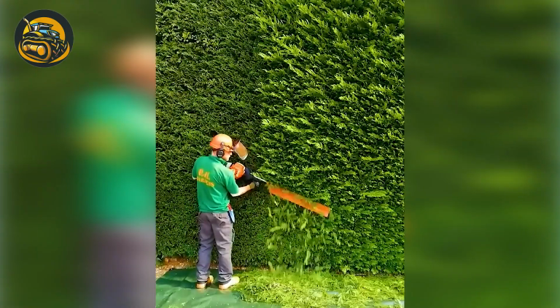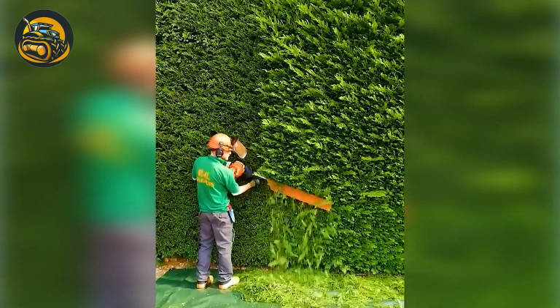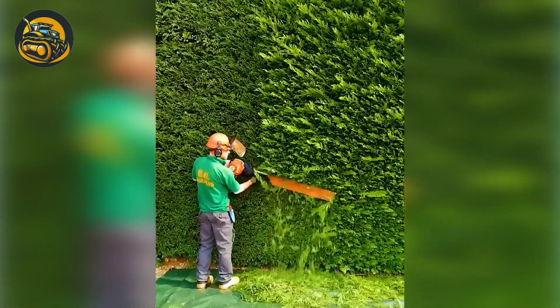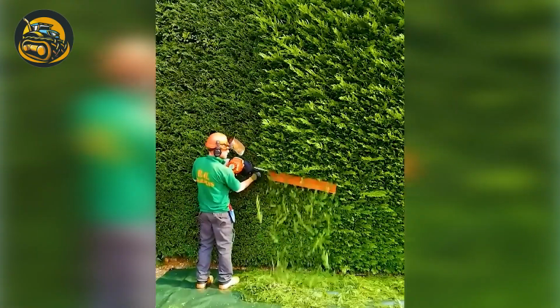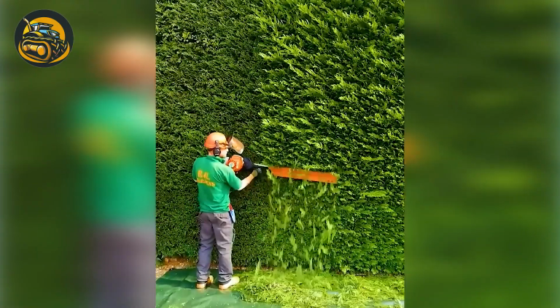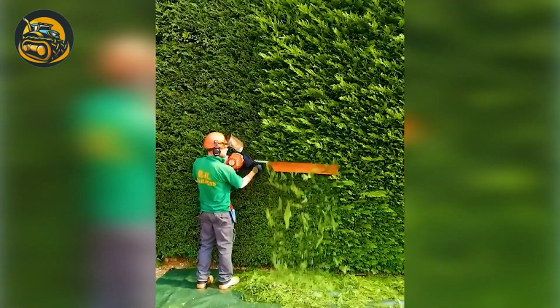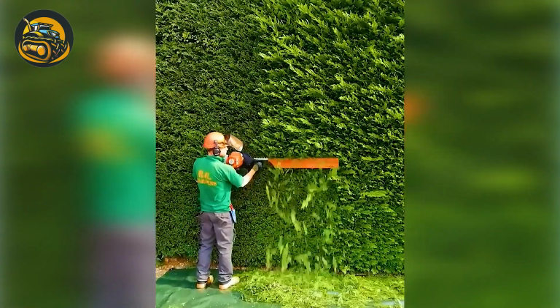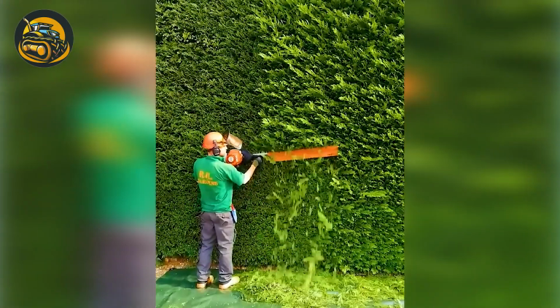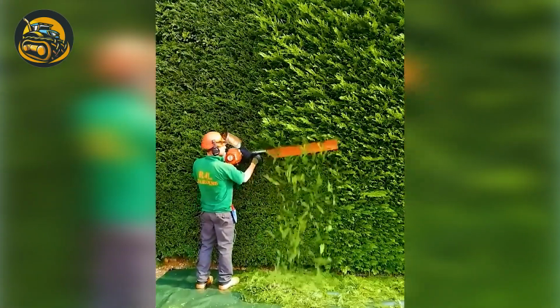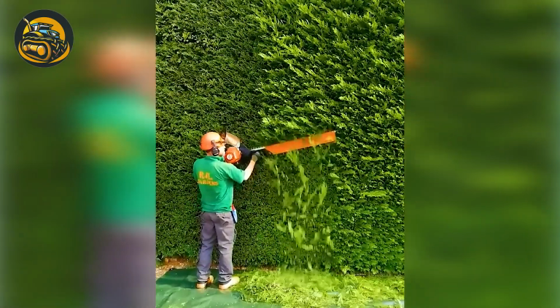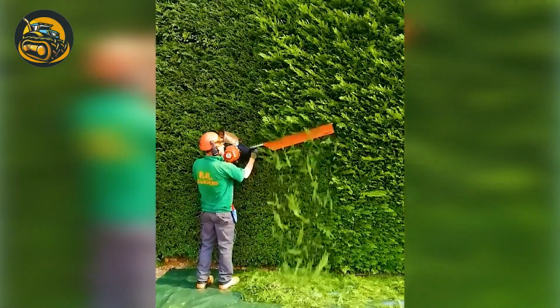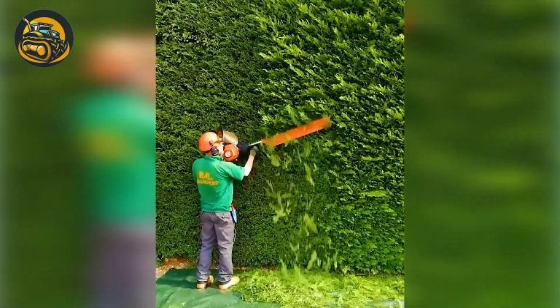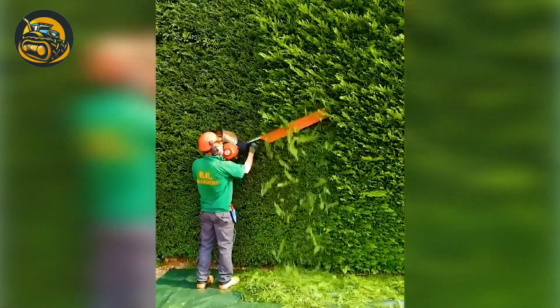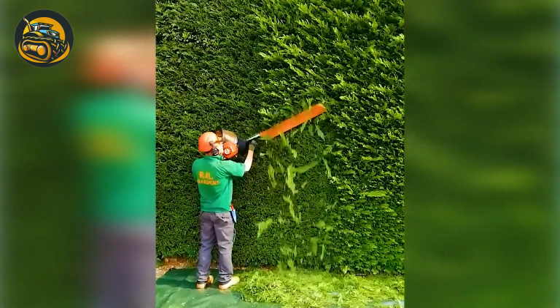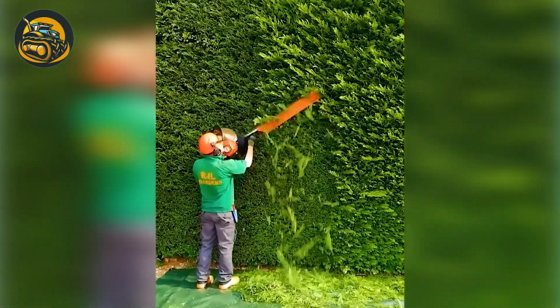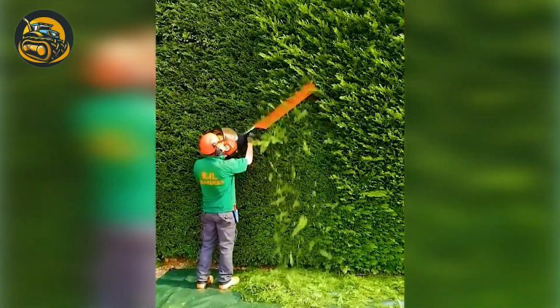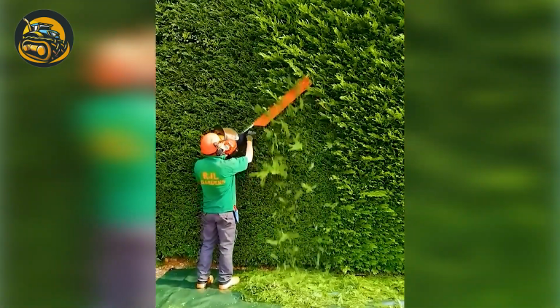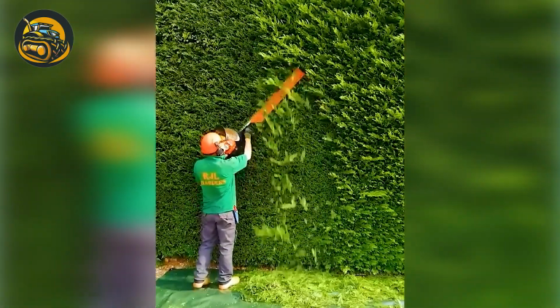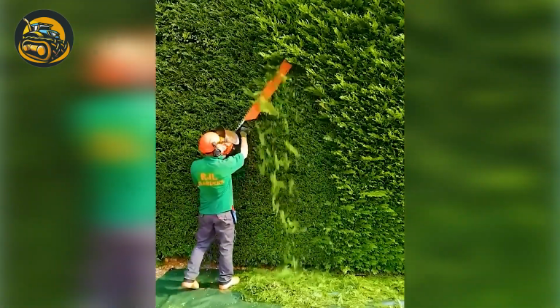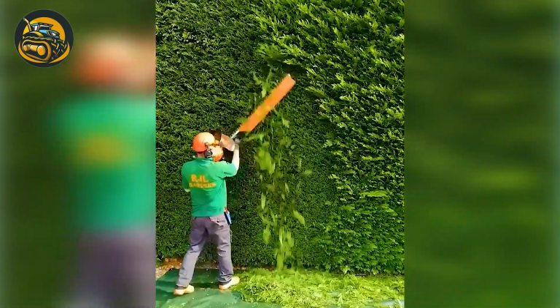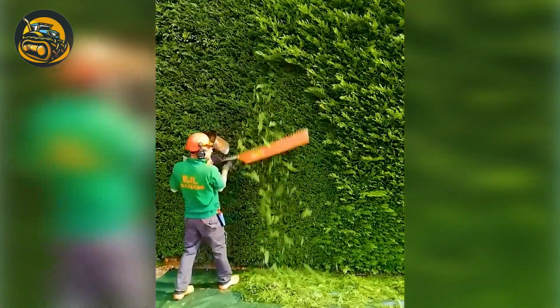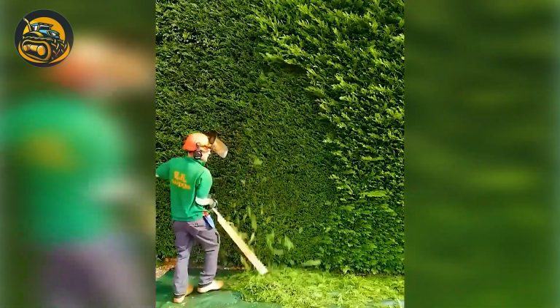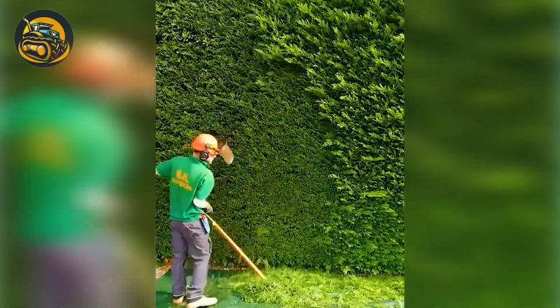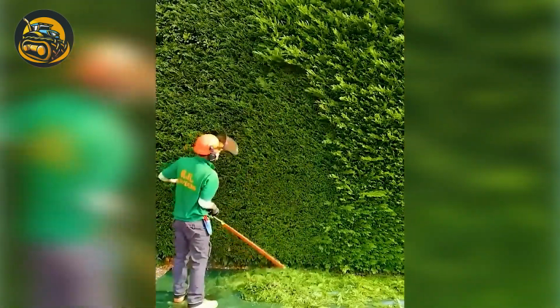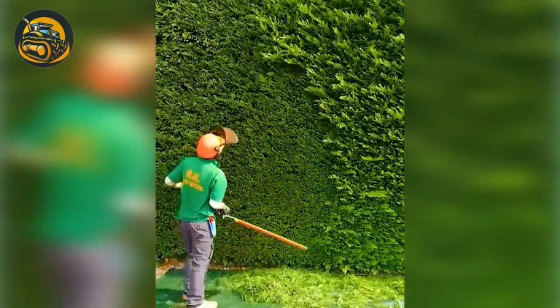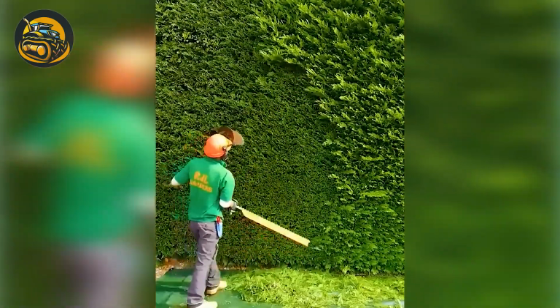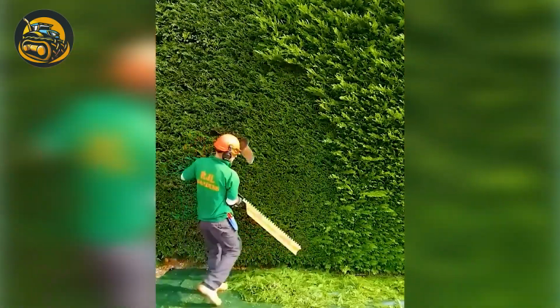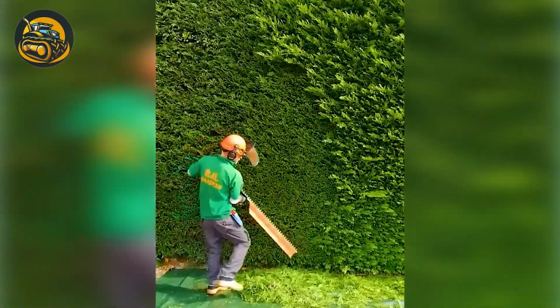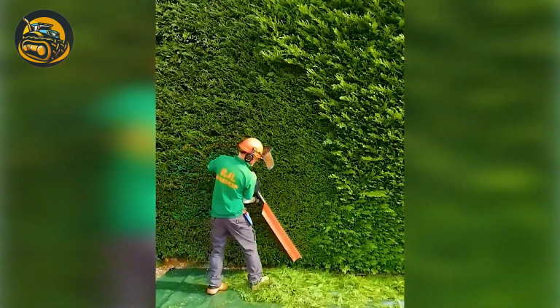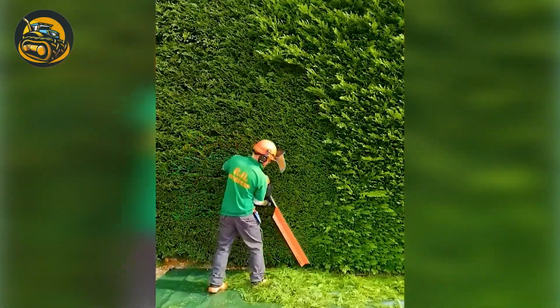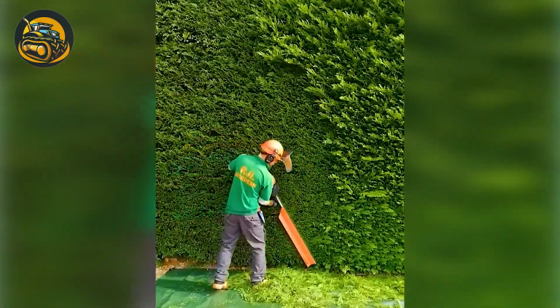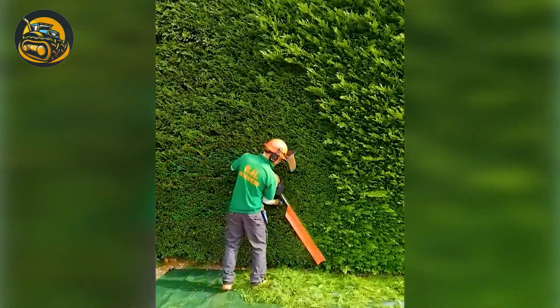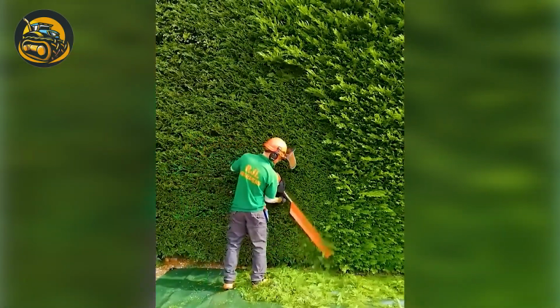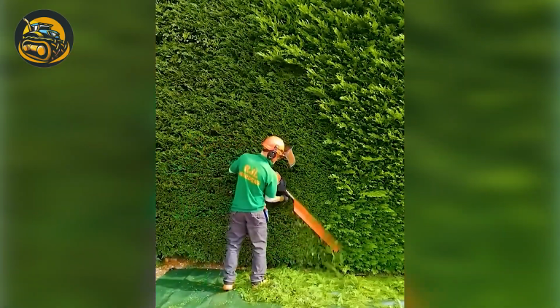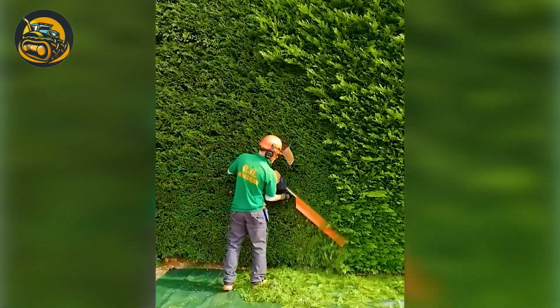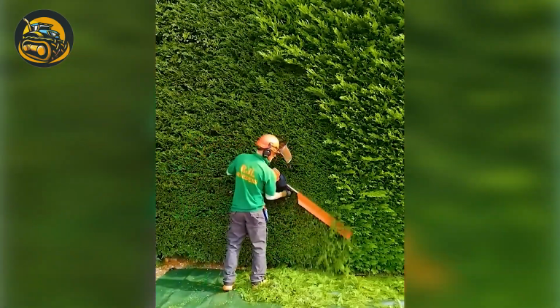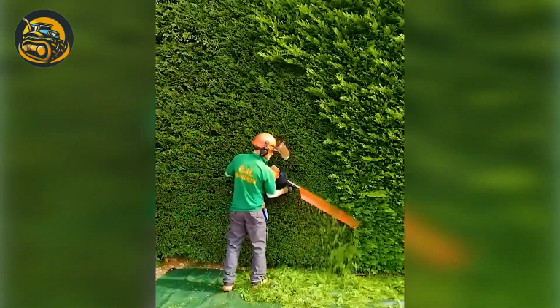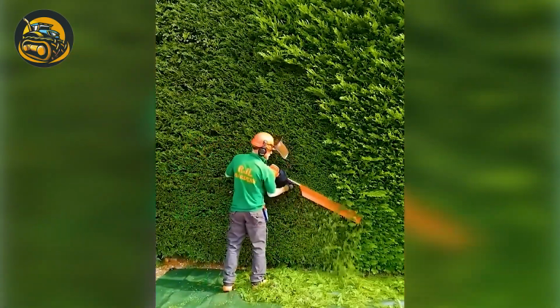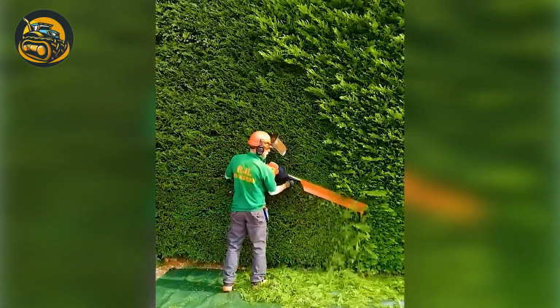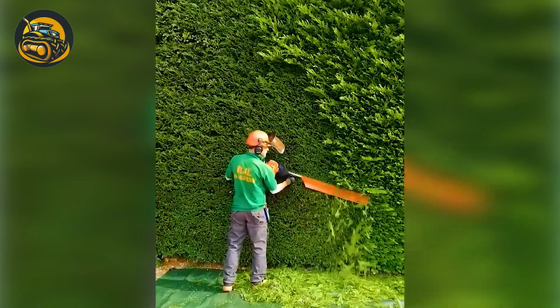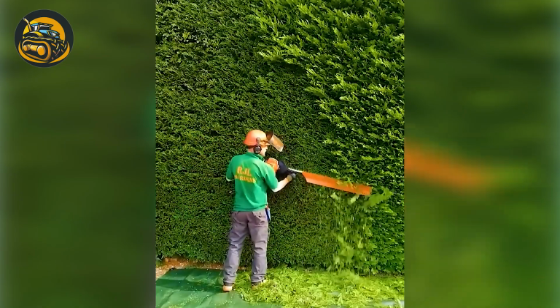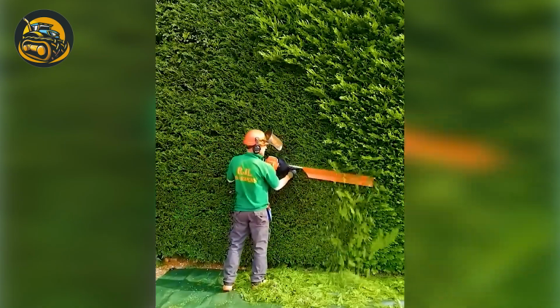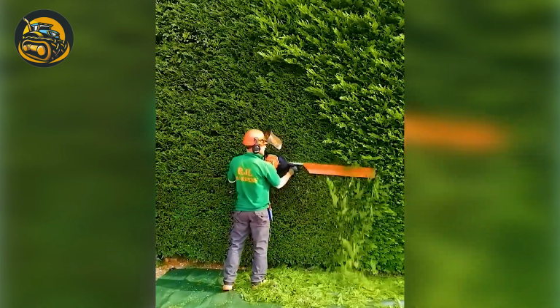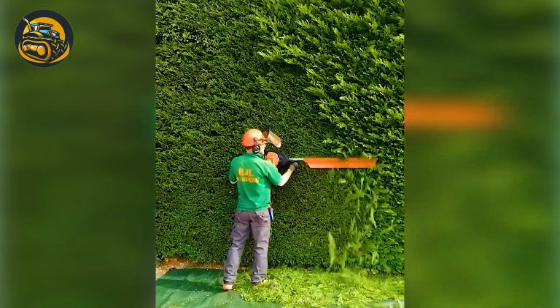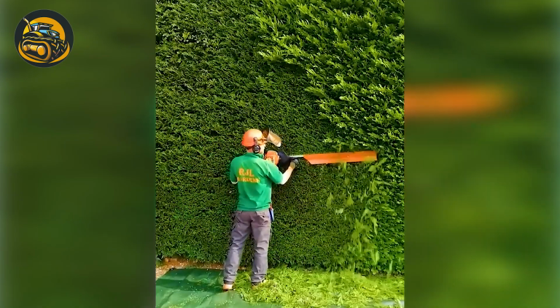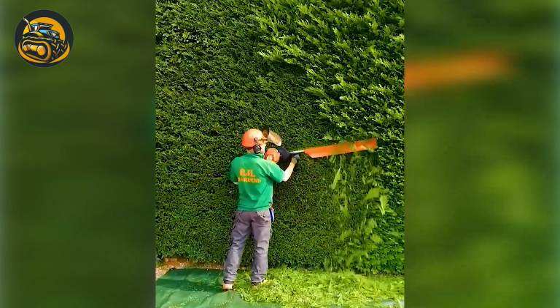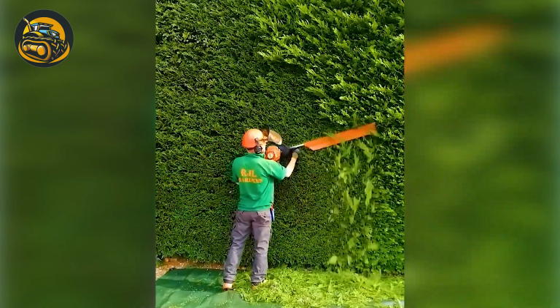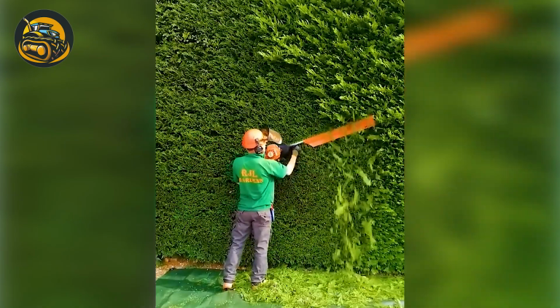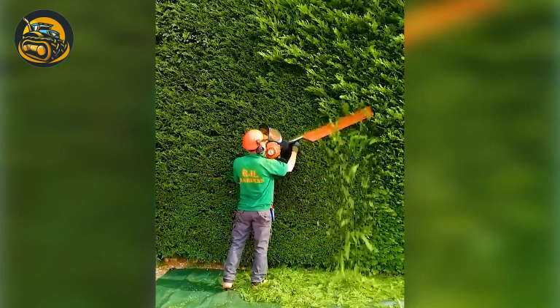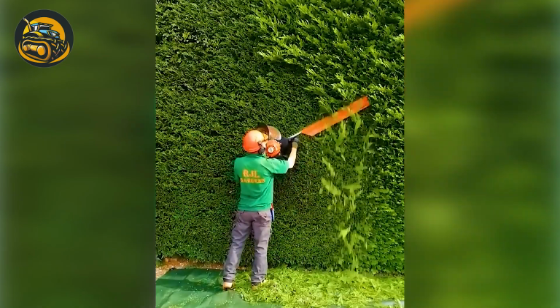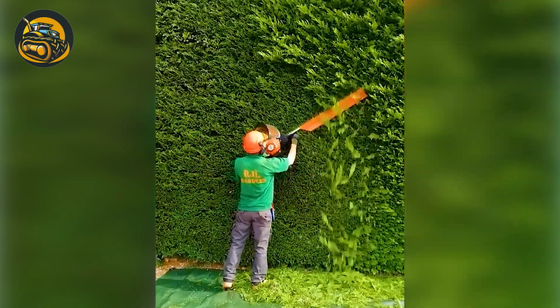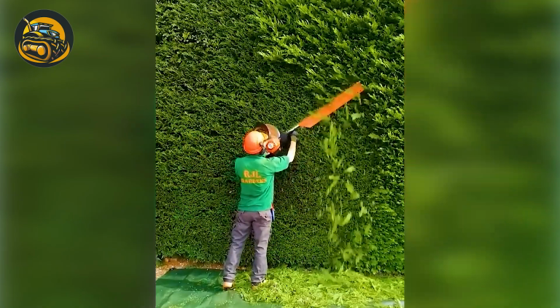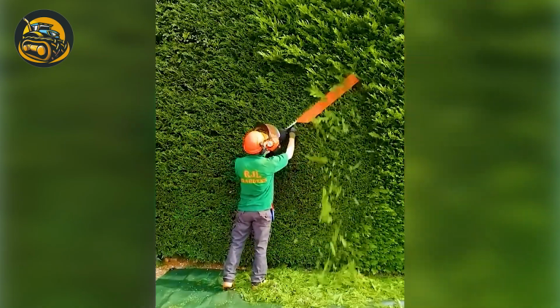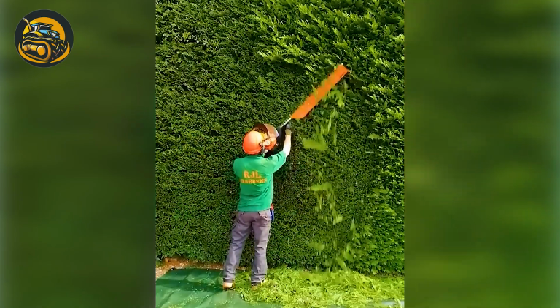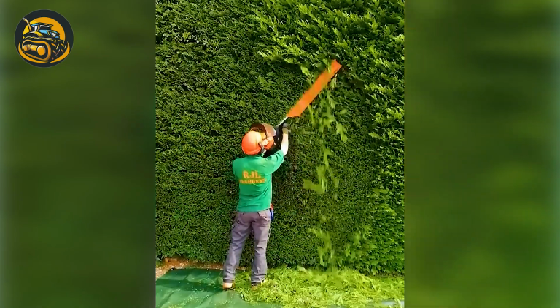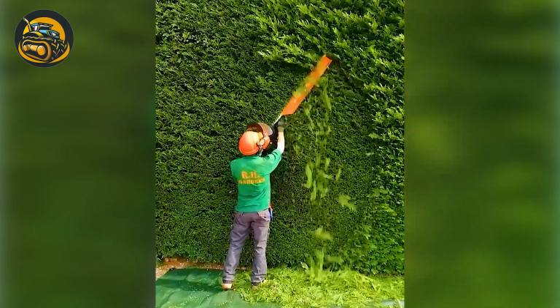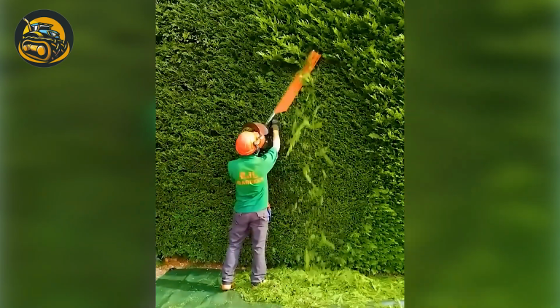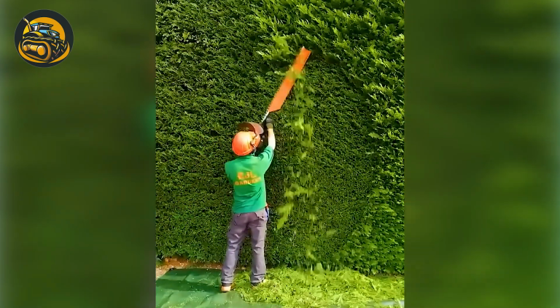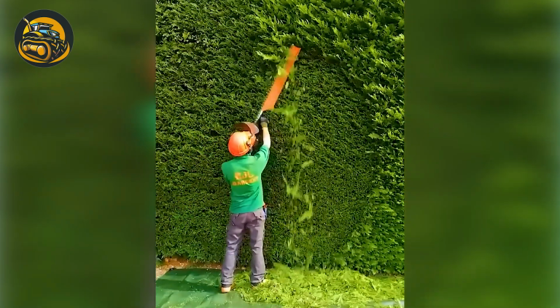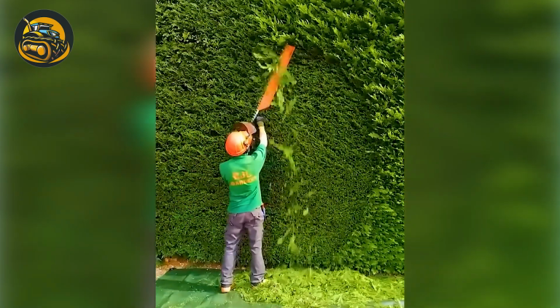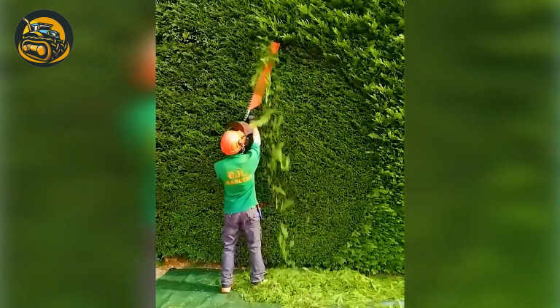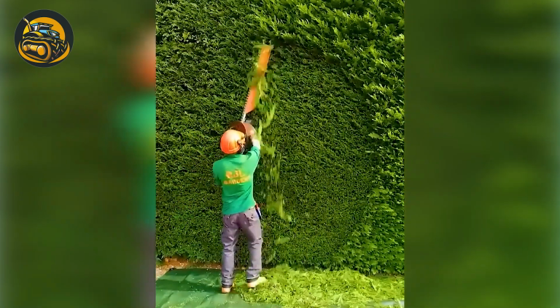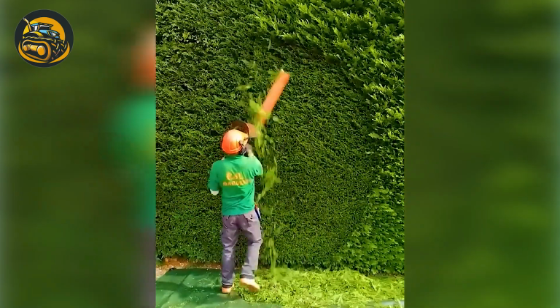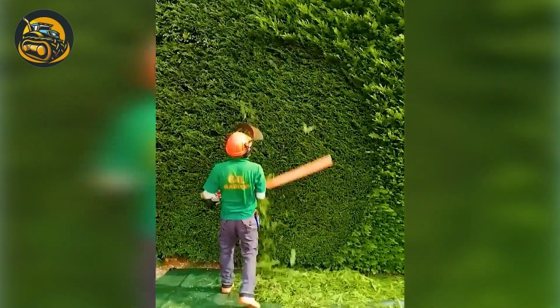Look at that! The worker is pruning with such precision. It's like they're sculpting the plants with finesse.